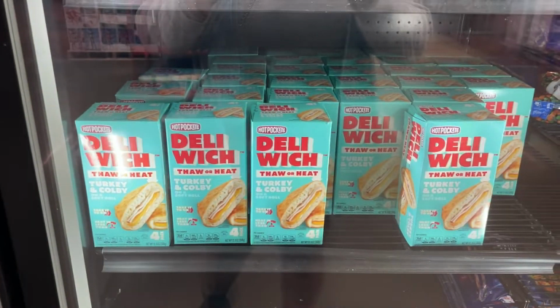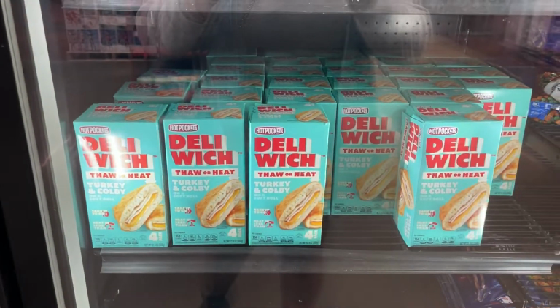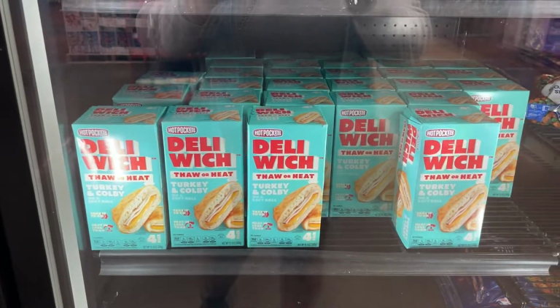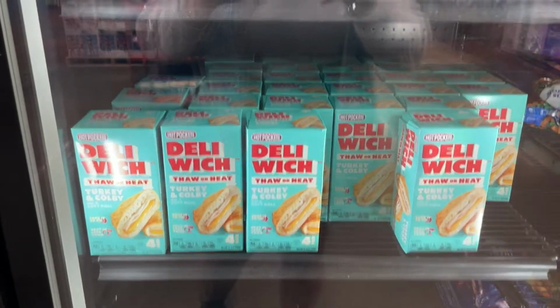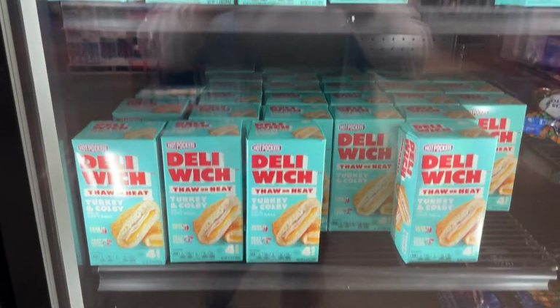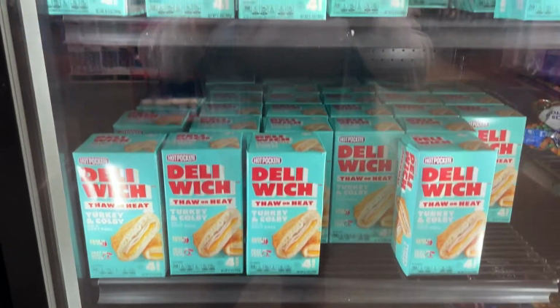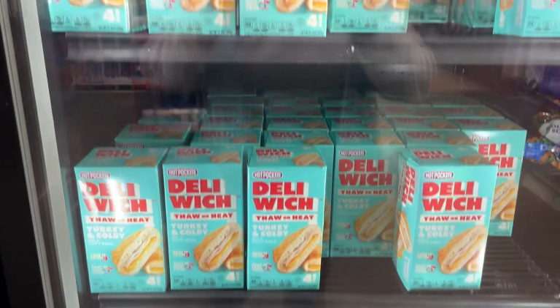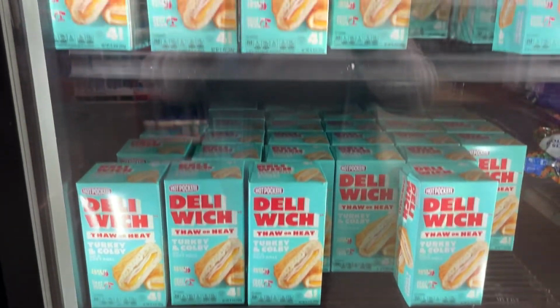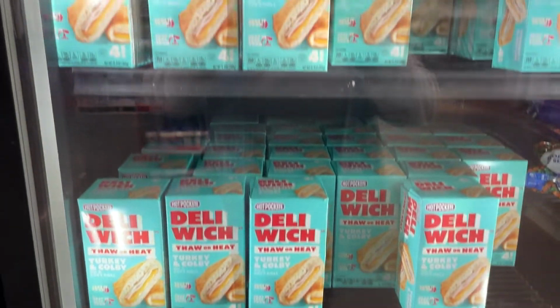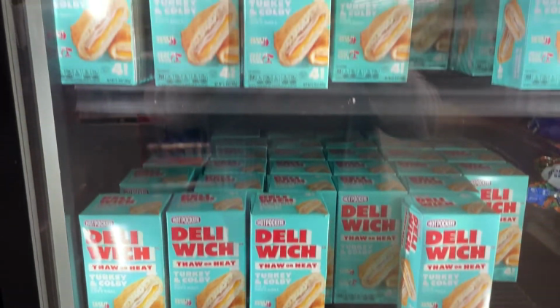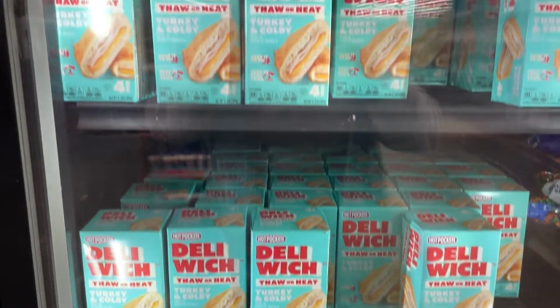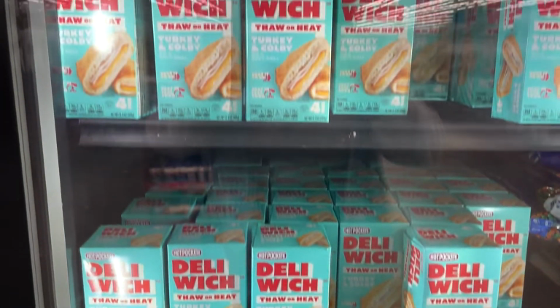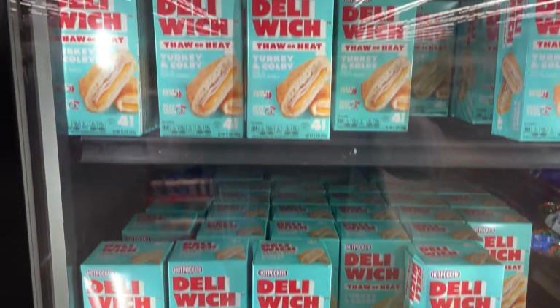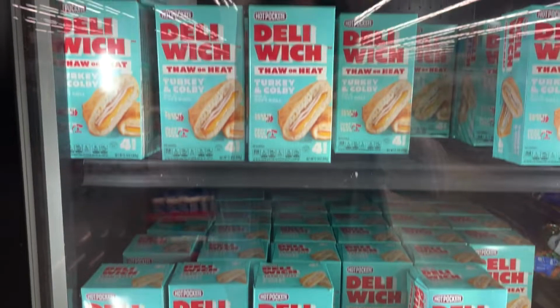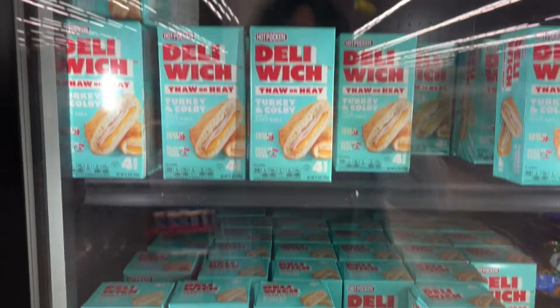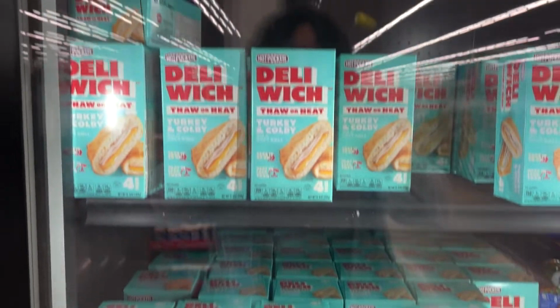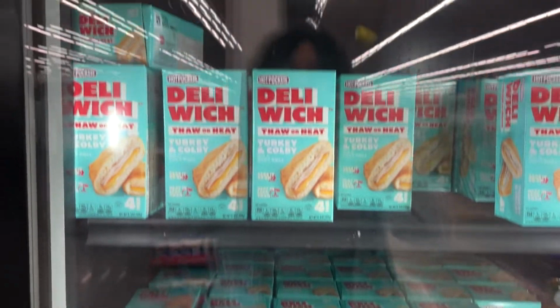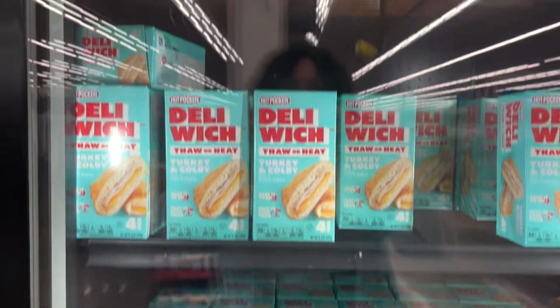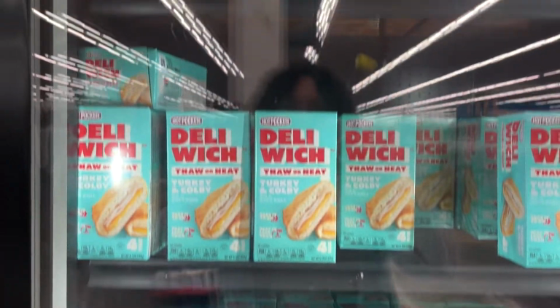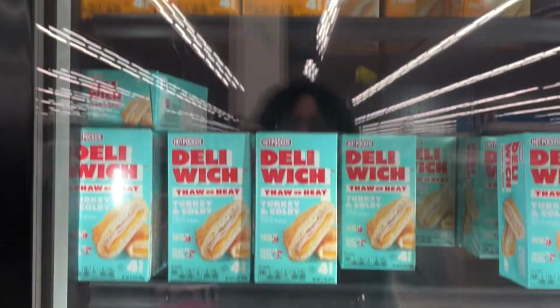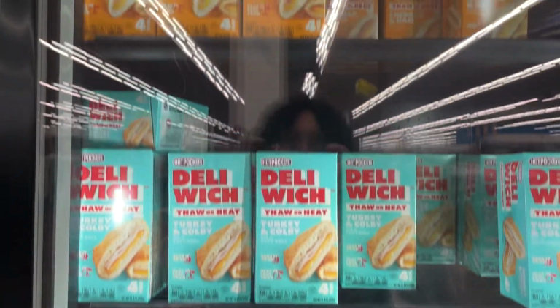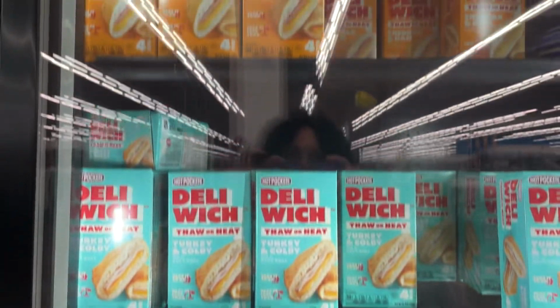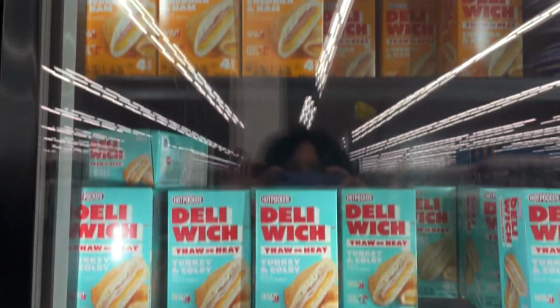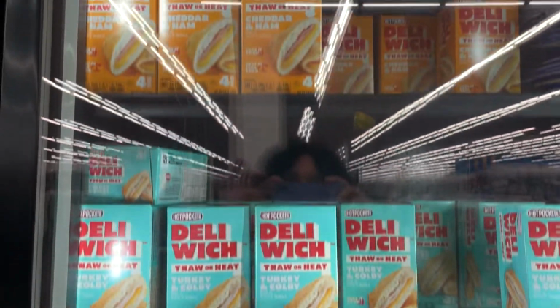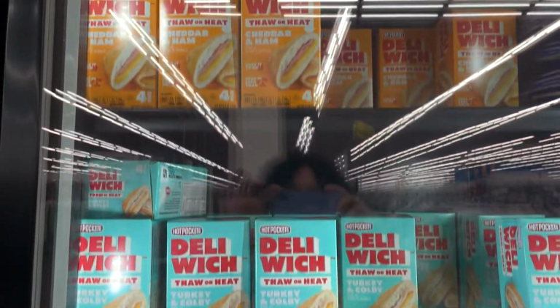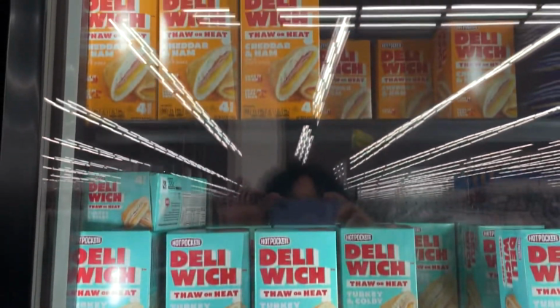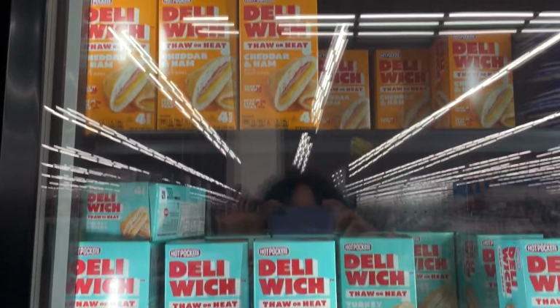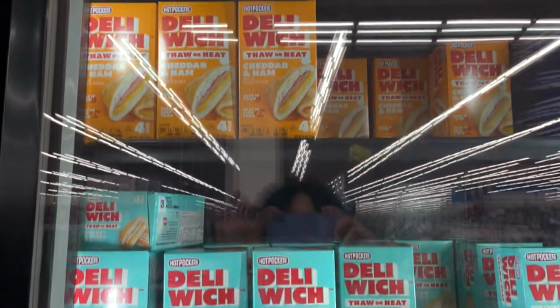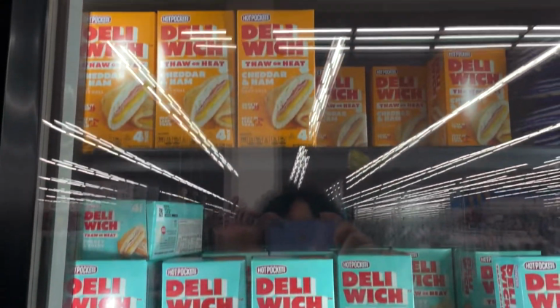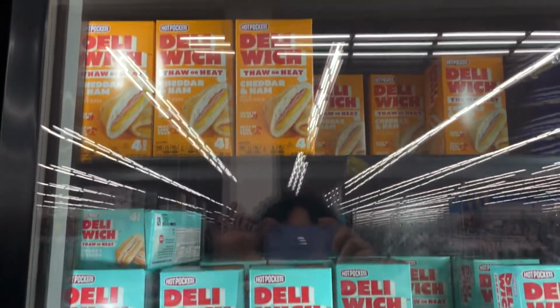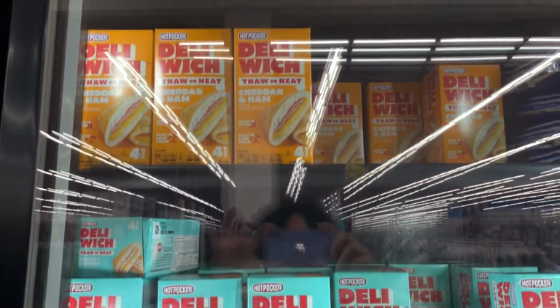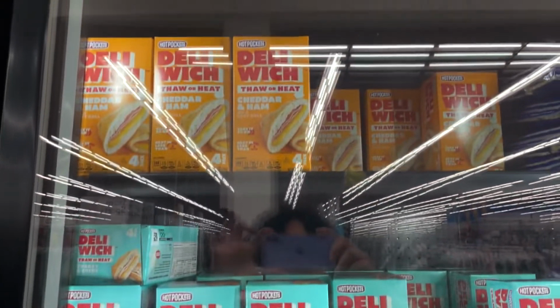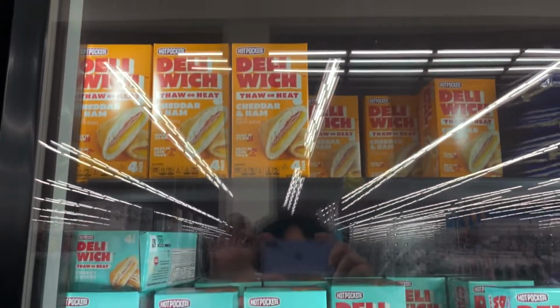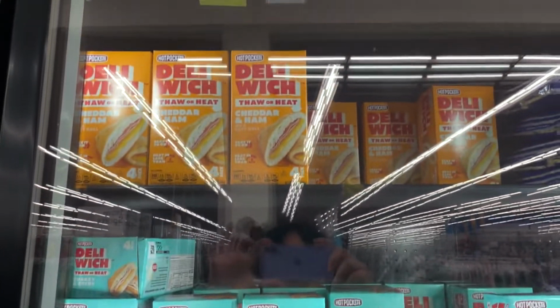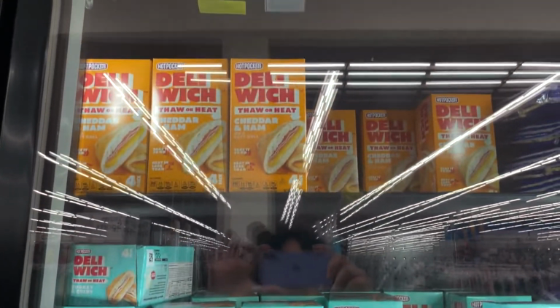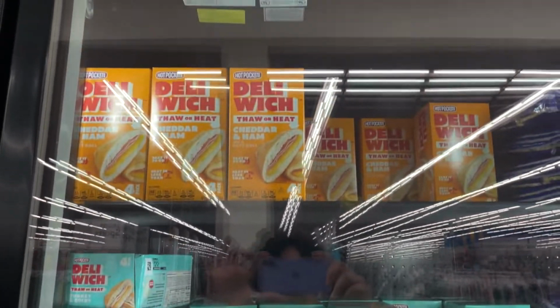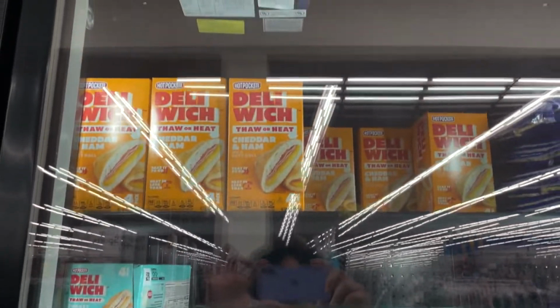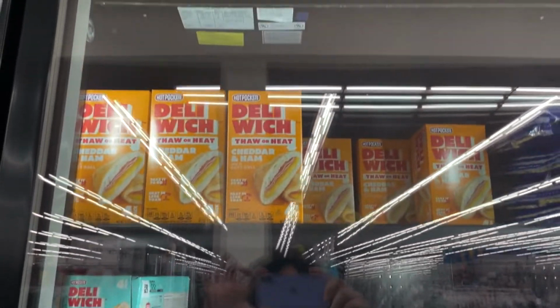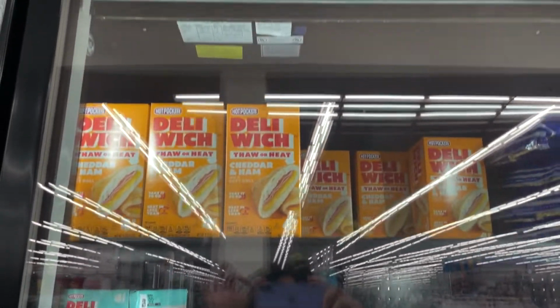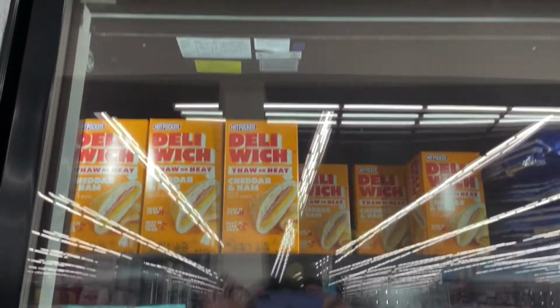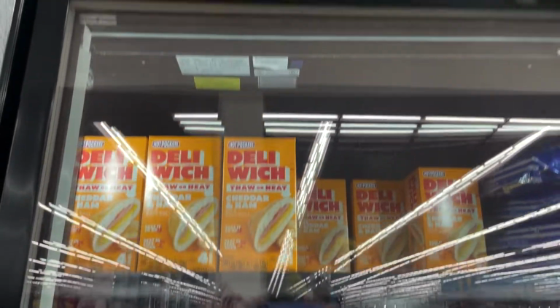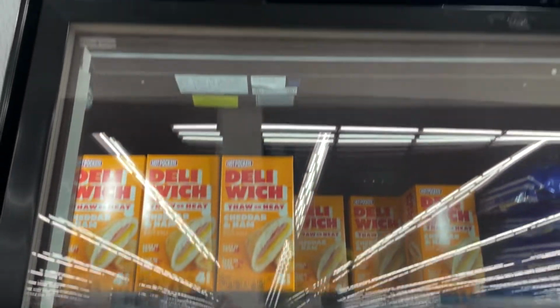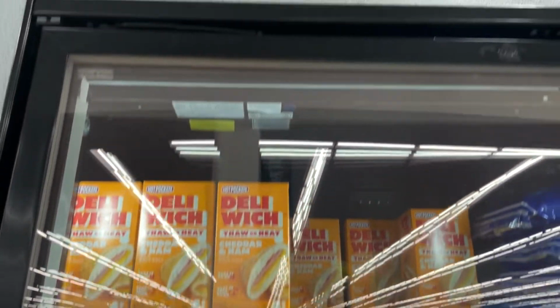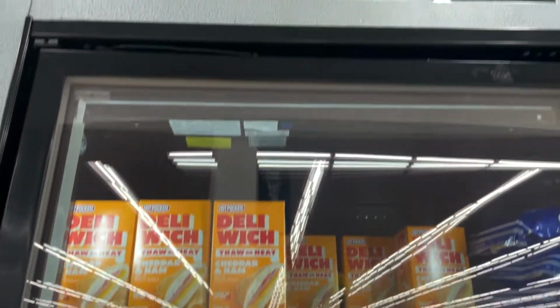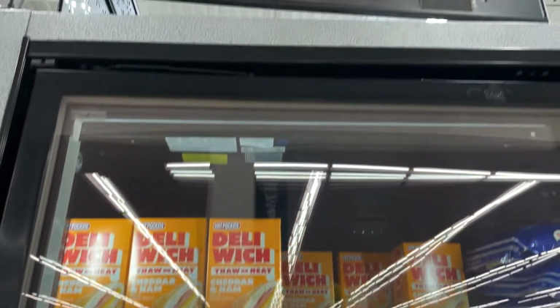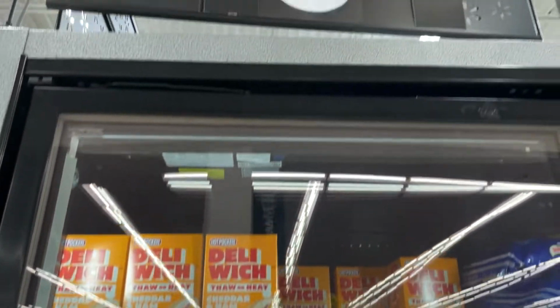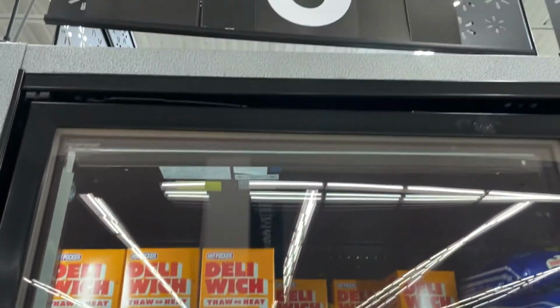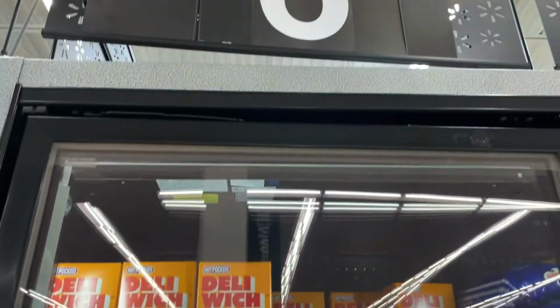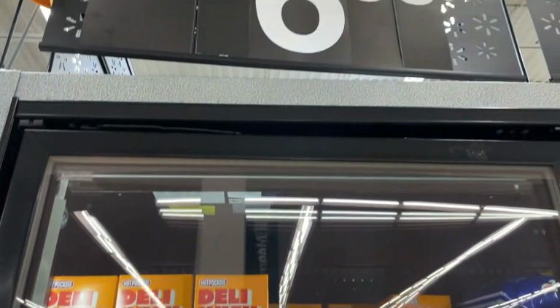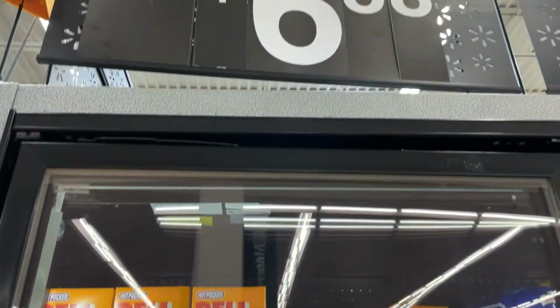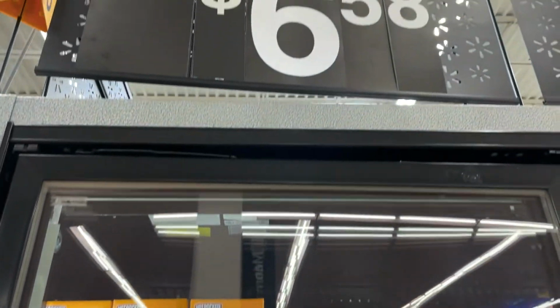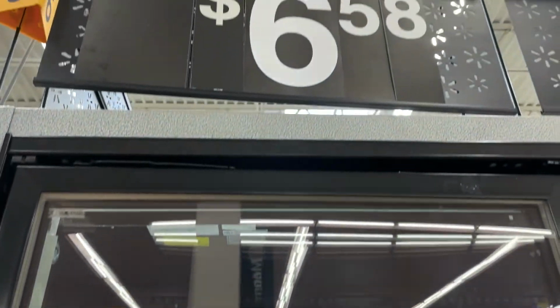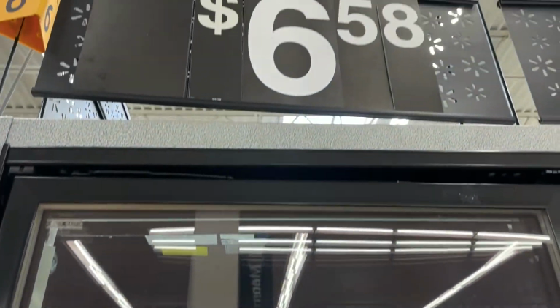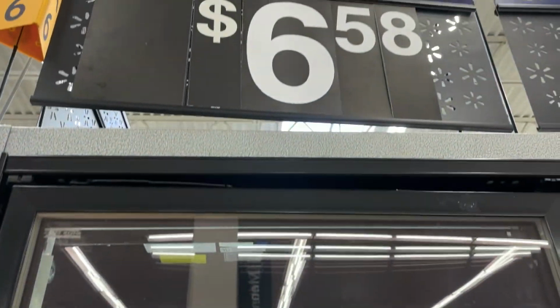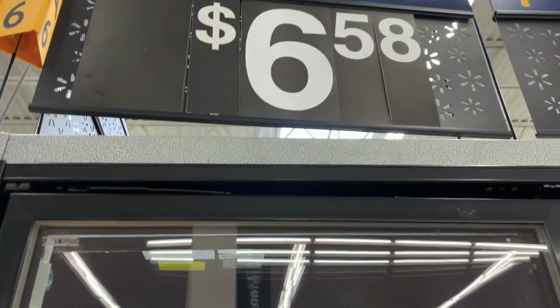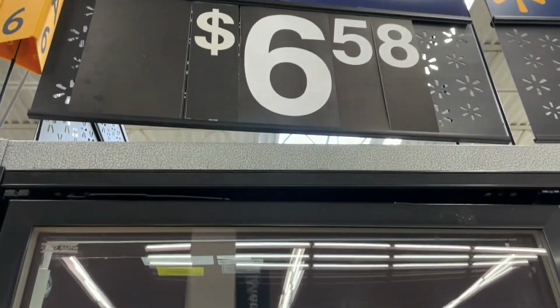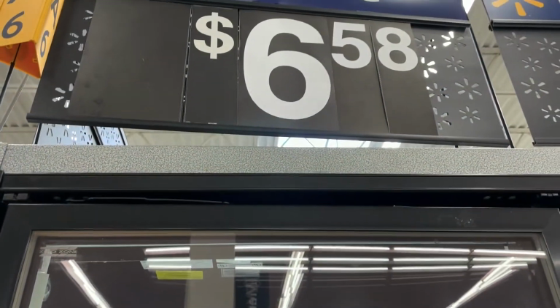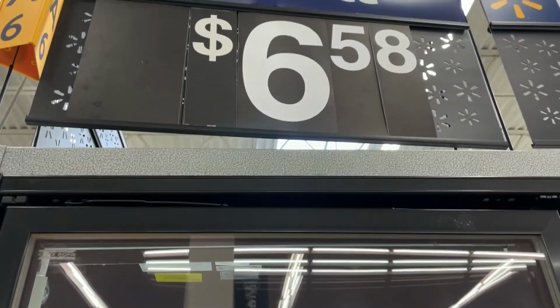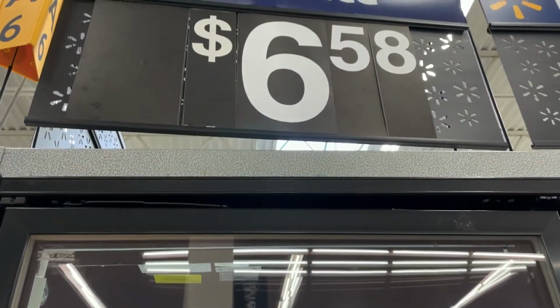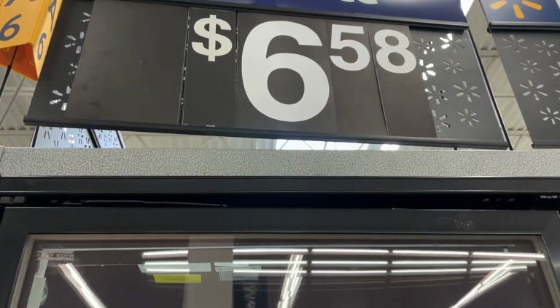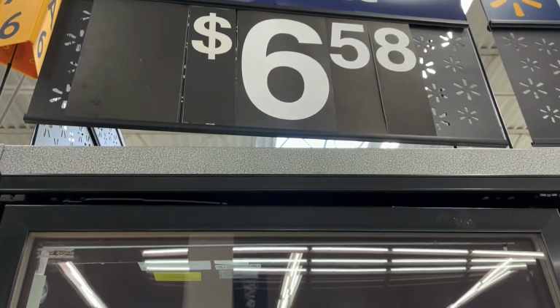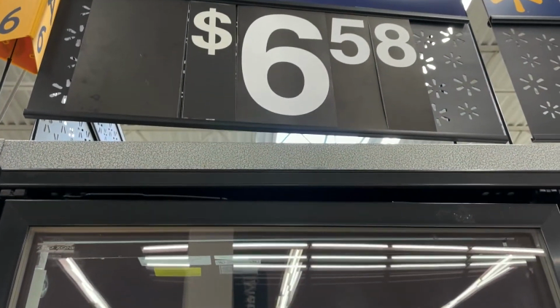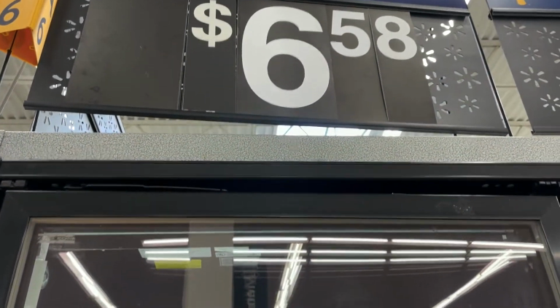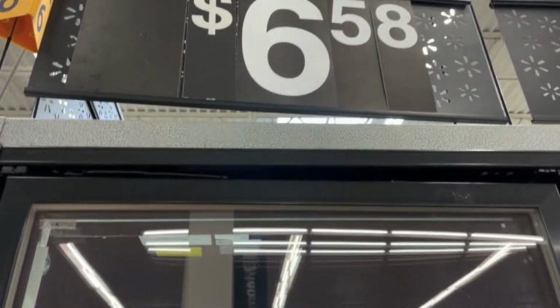Look at the hot pockets in disguise — have you tried them? Will you try them? They are $6.58 at Walmart.